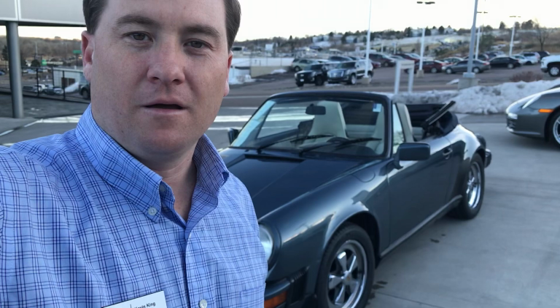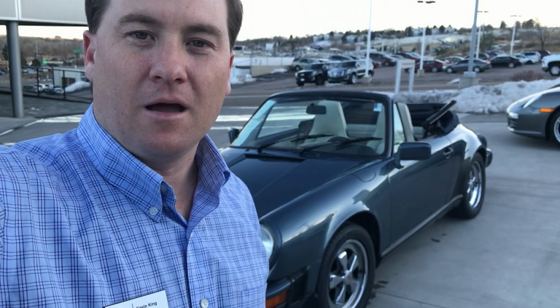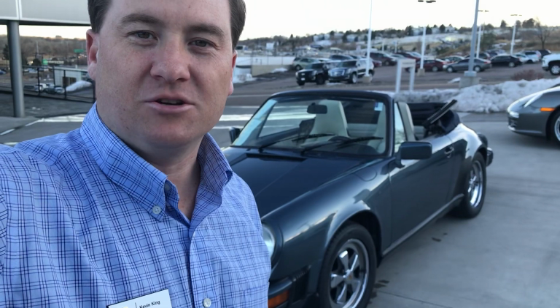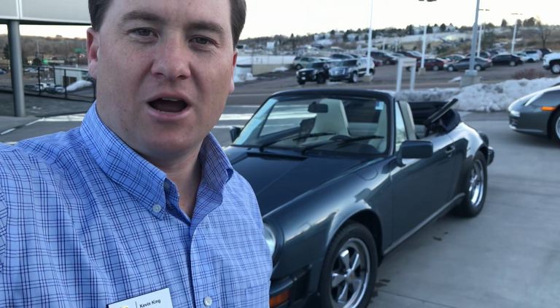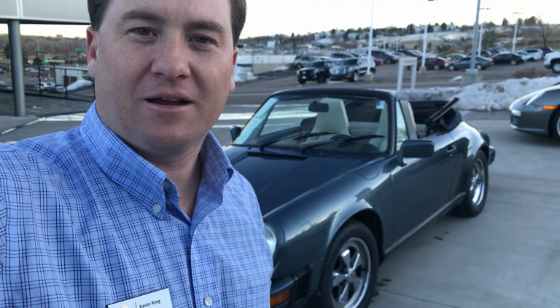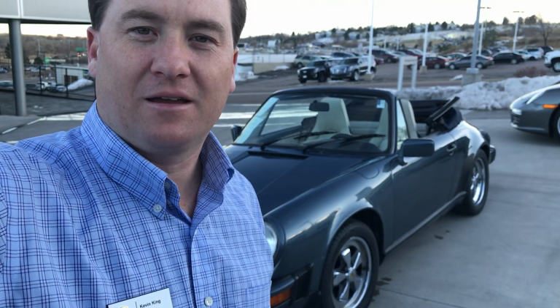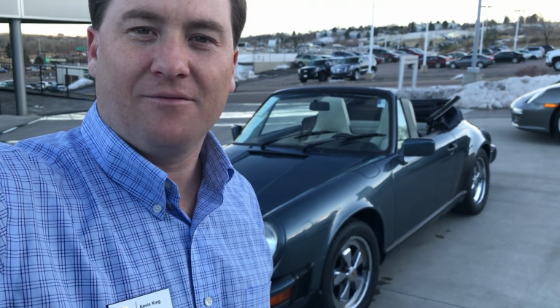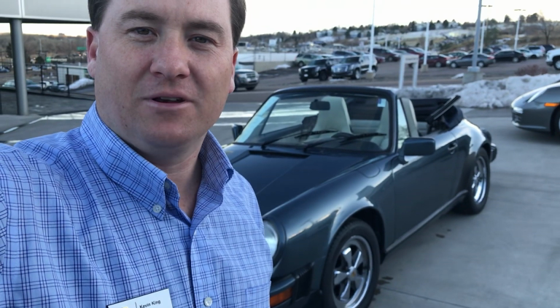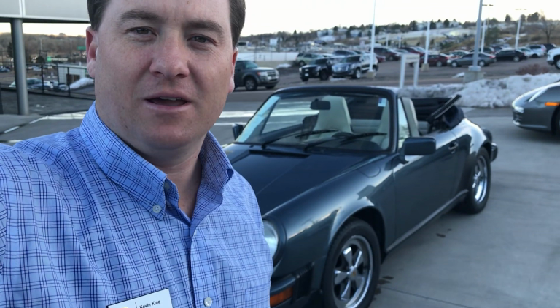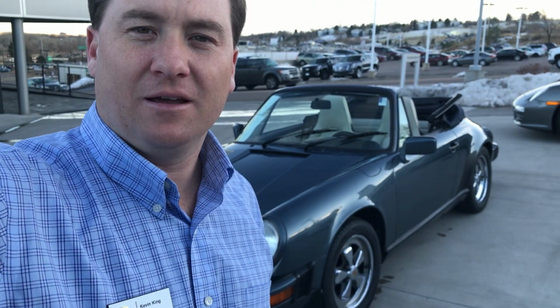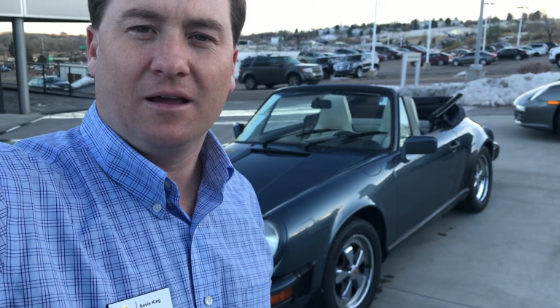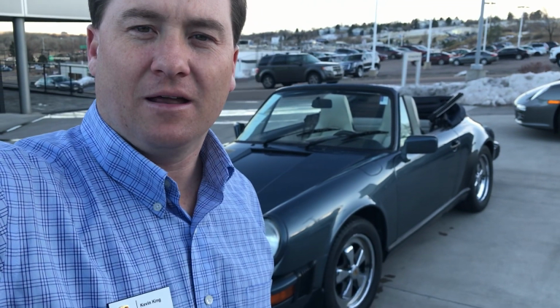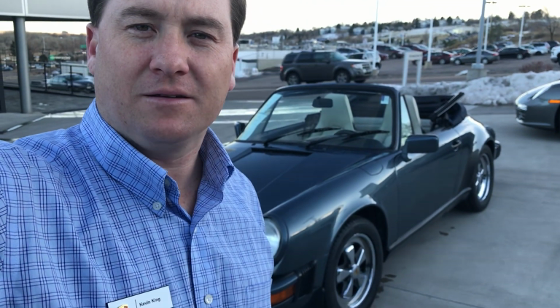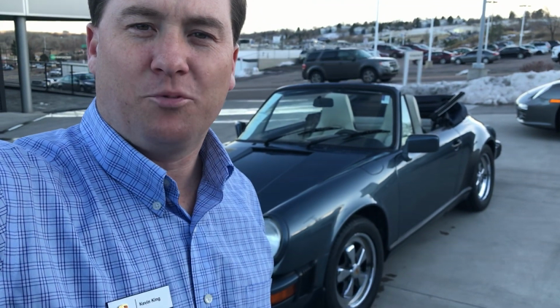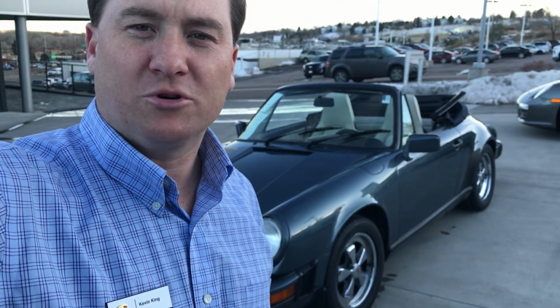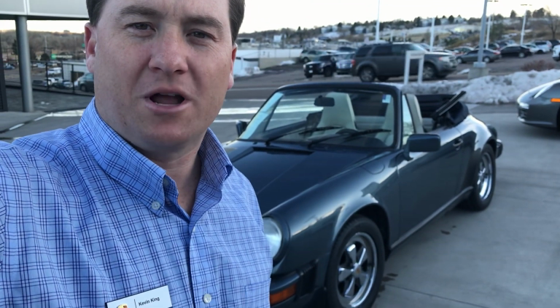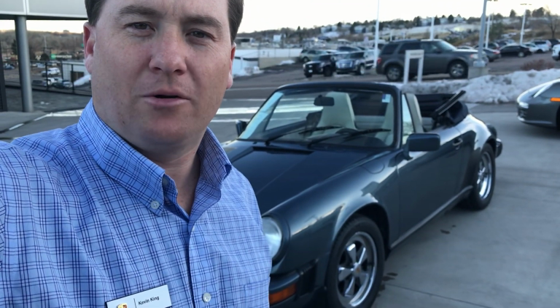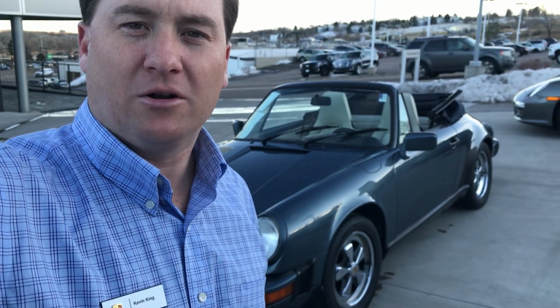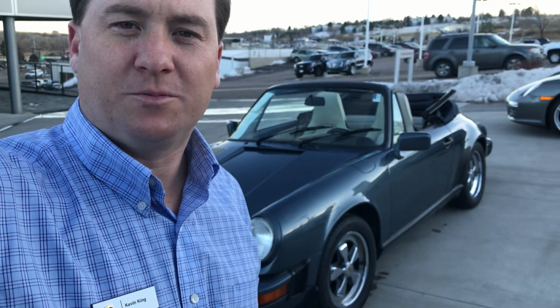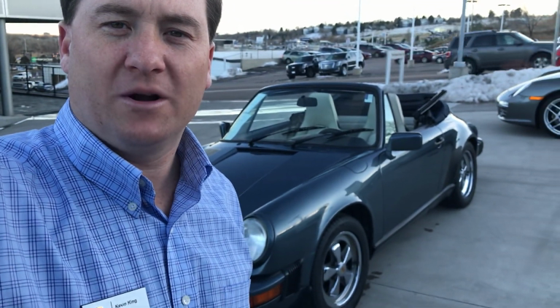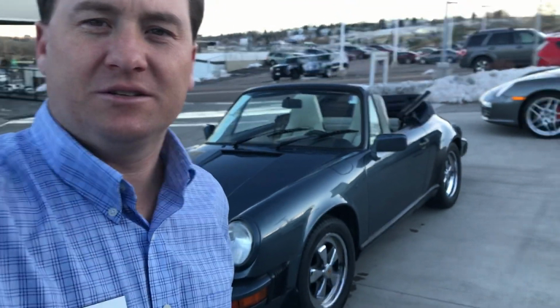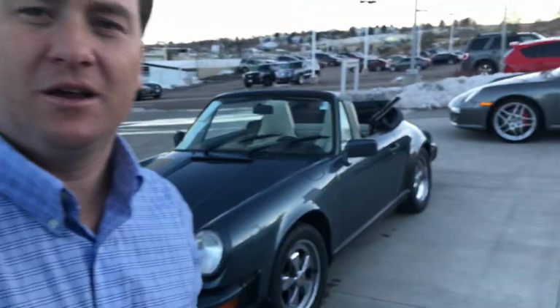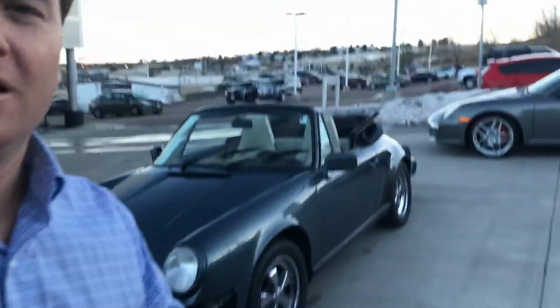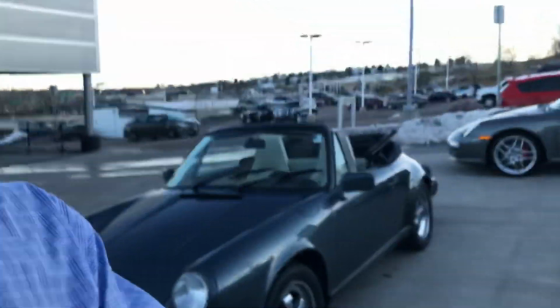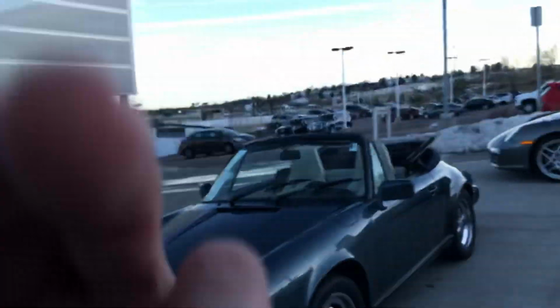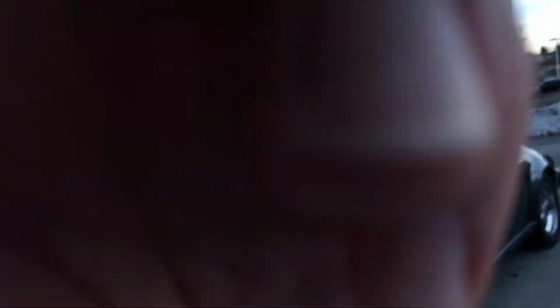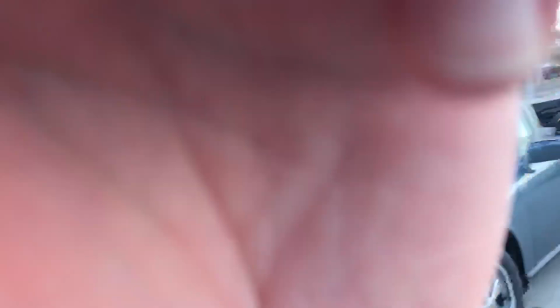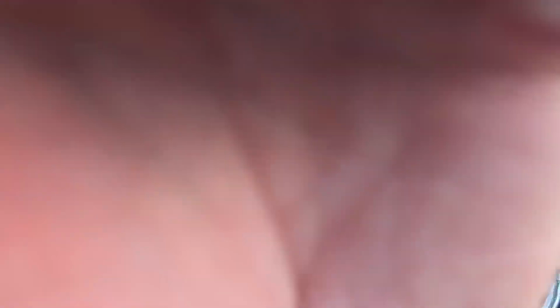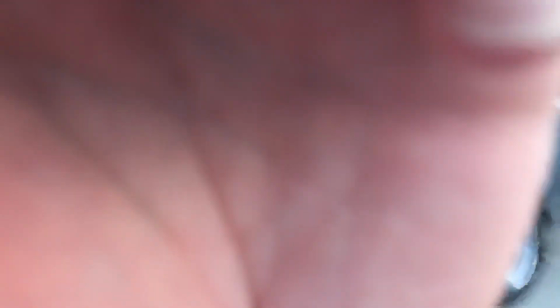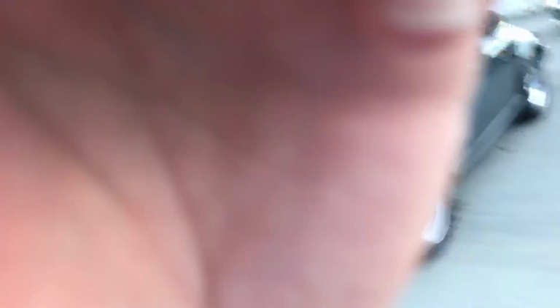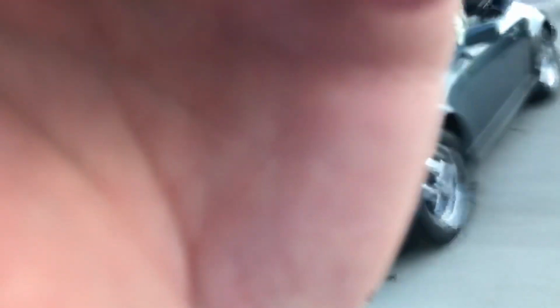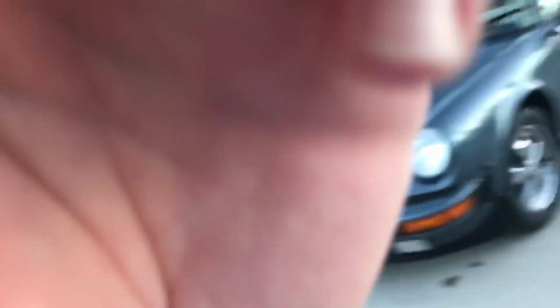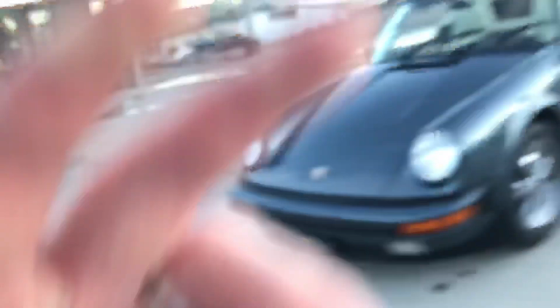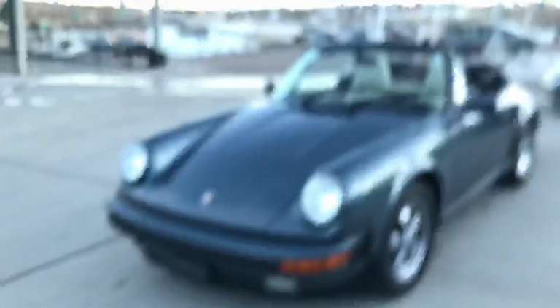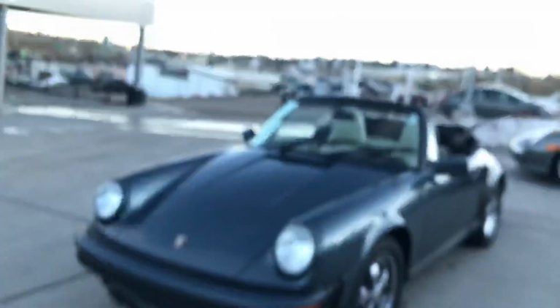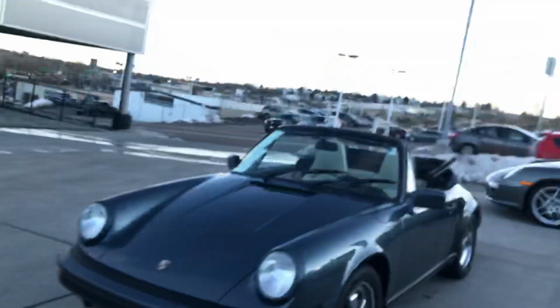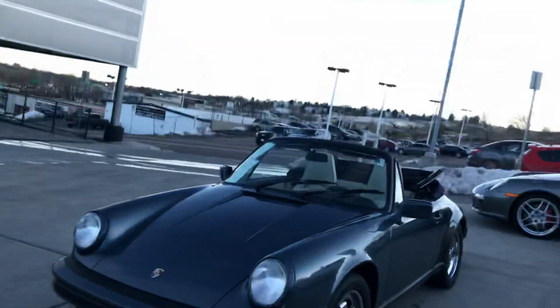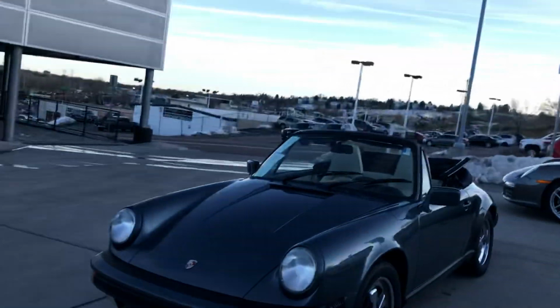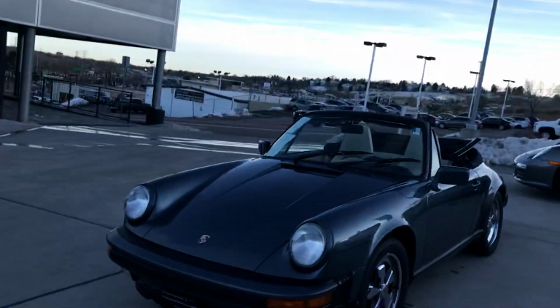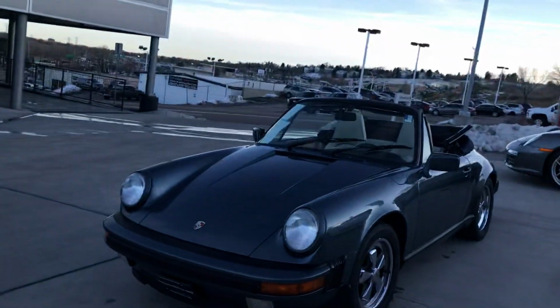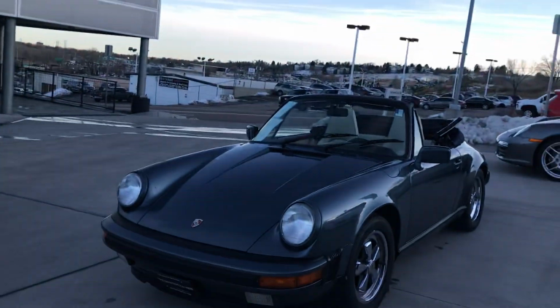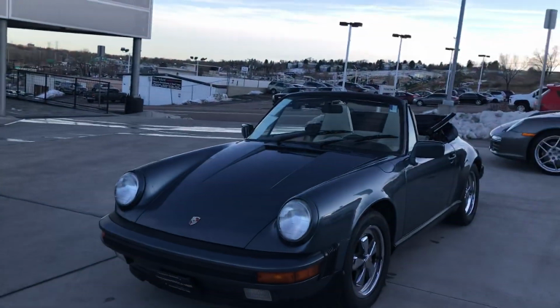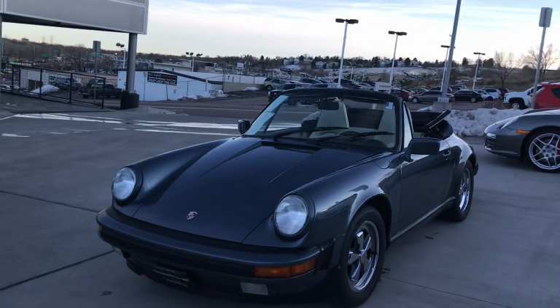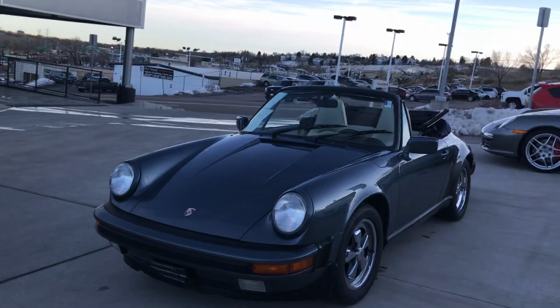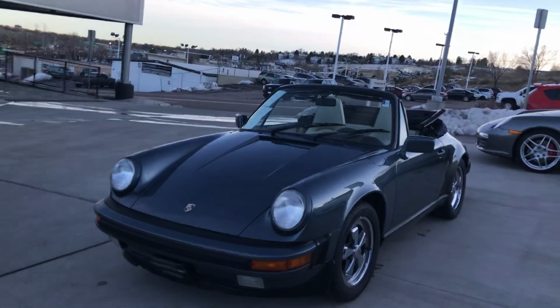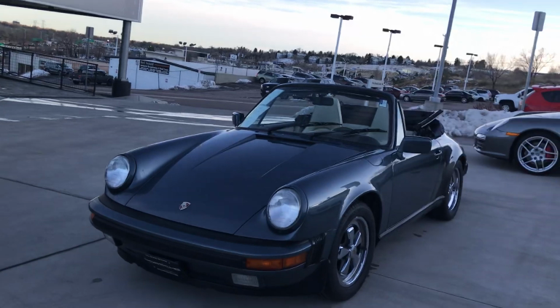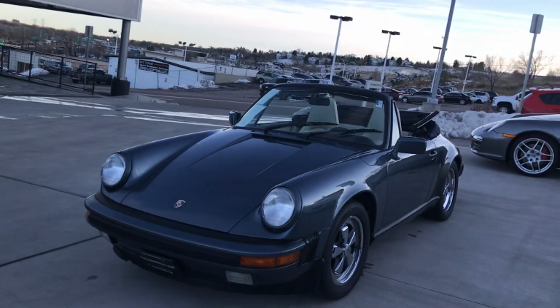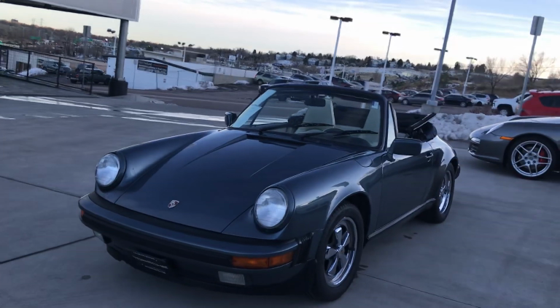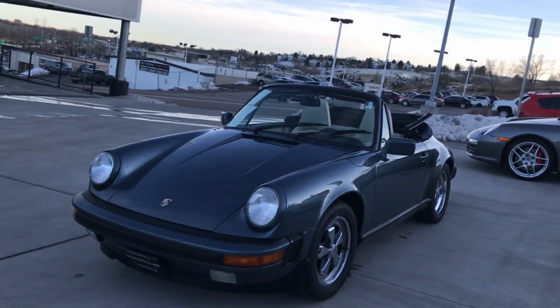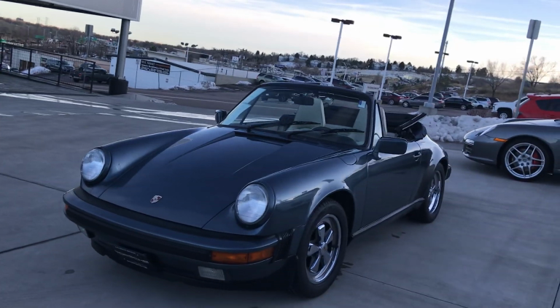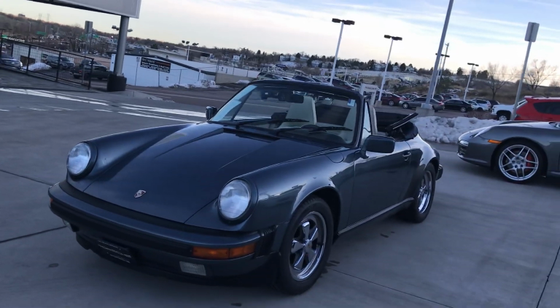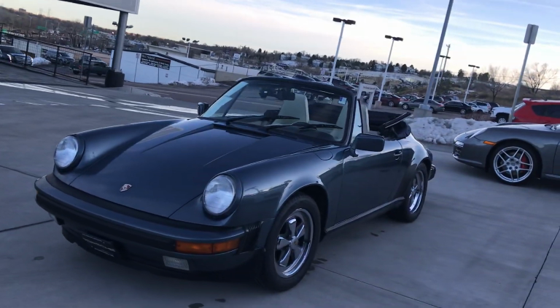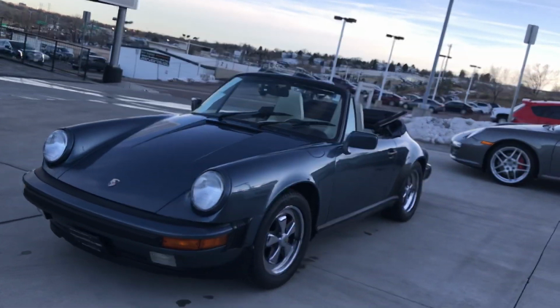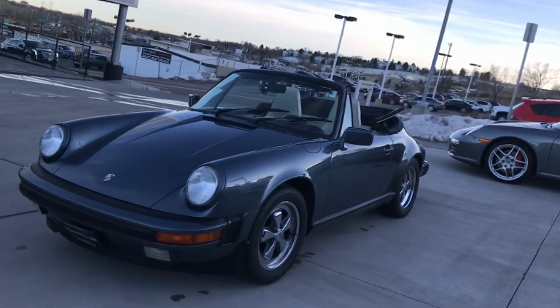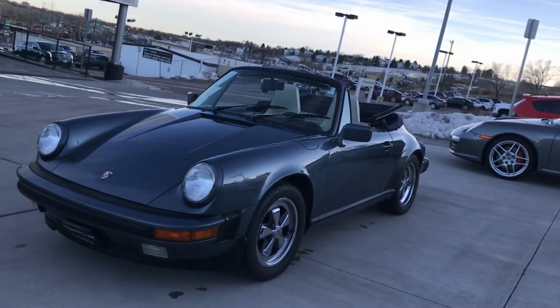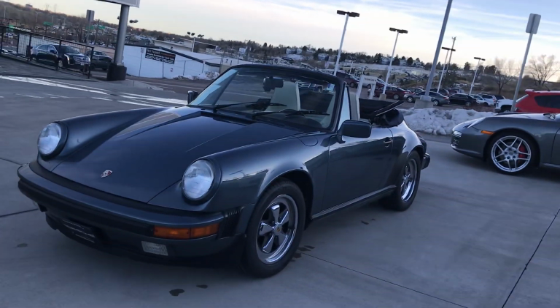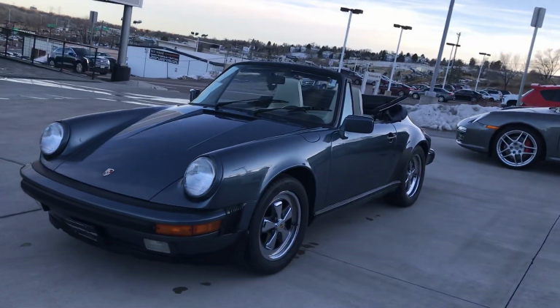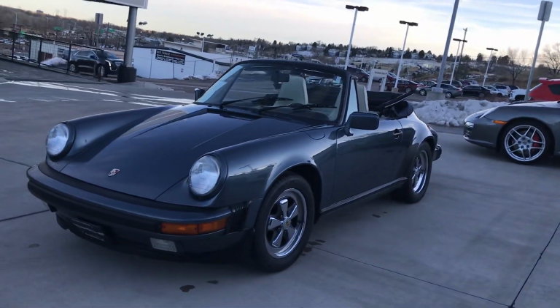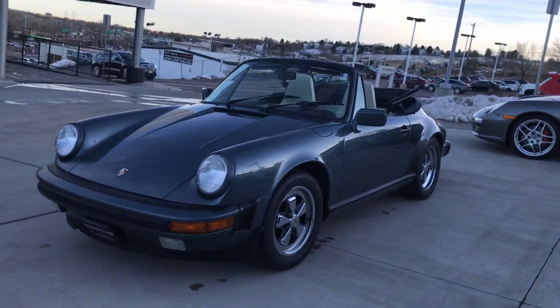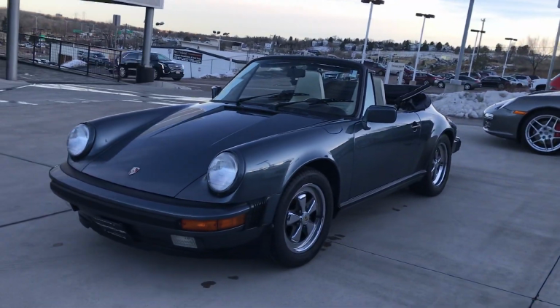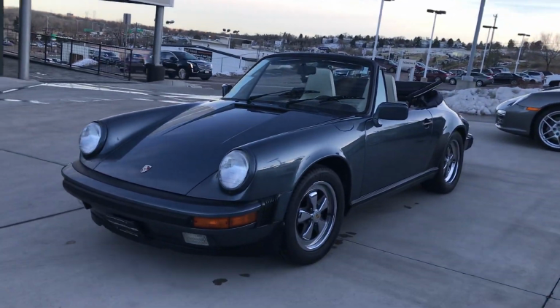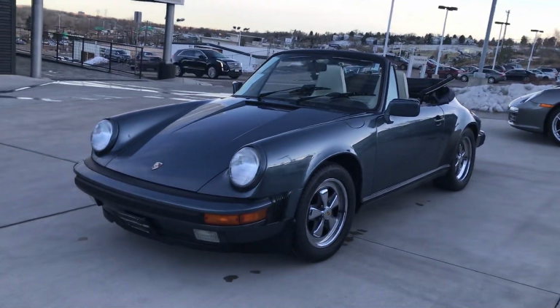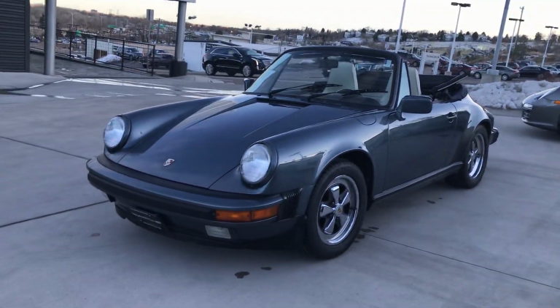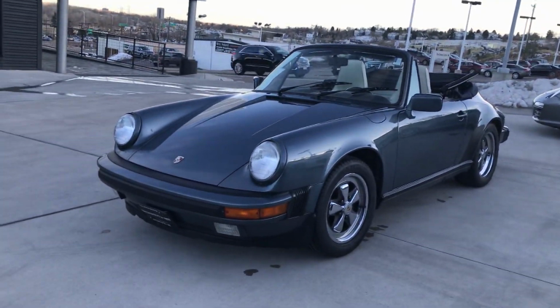Hey Jacques, Kevin King at Porsche Colorado Springs. I want to give you another video with the car cleaned up of the 1988 Porsche 911 Cabriolet that you're looking at.